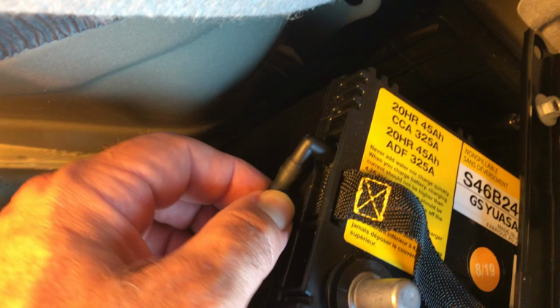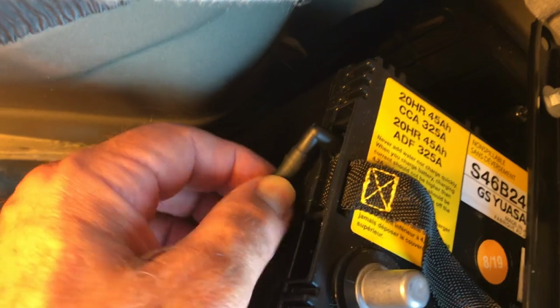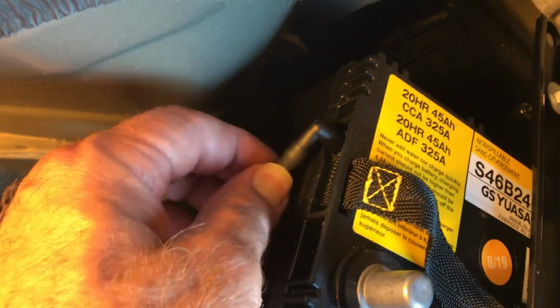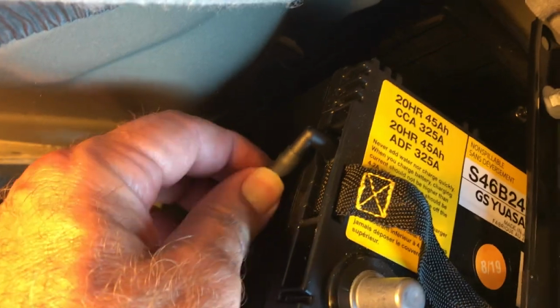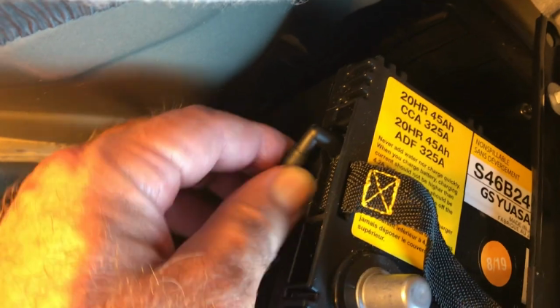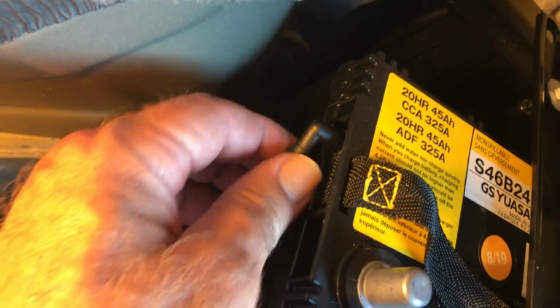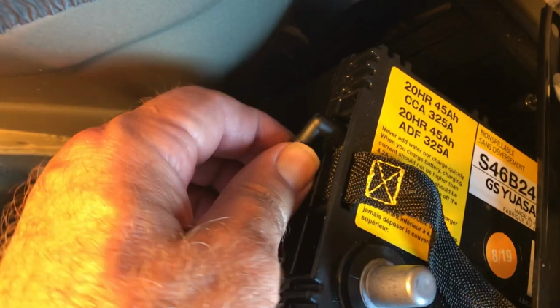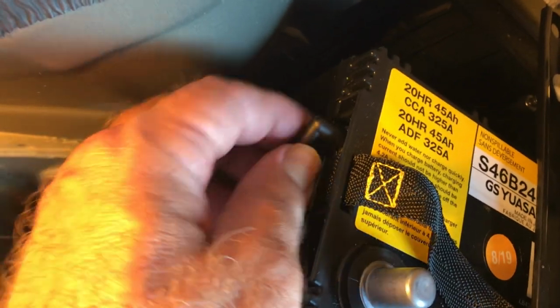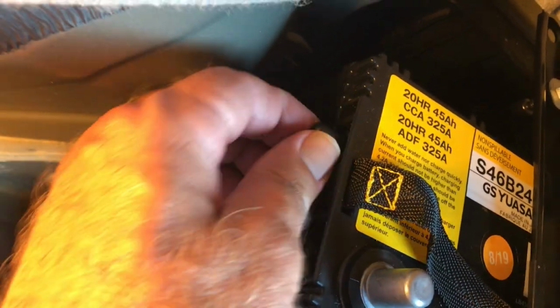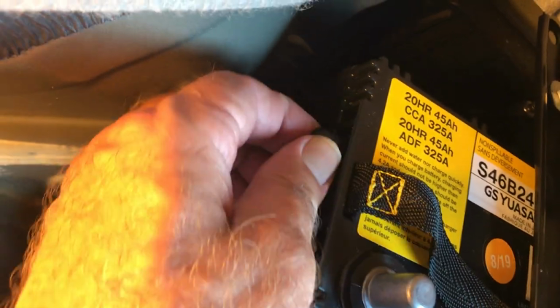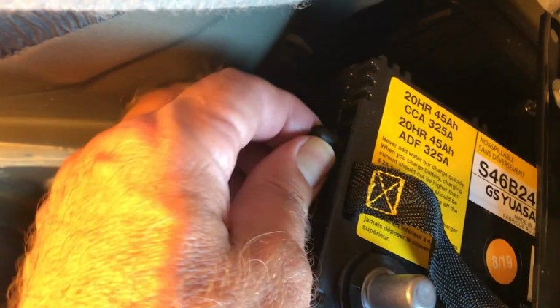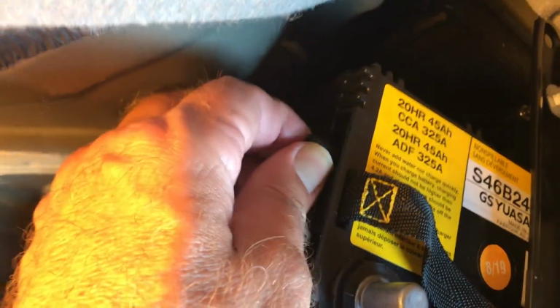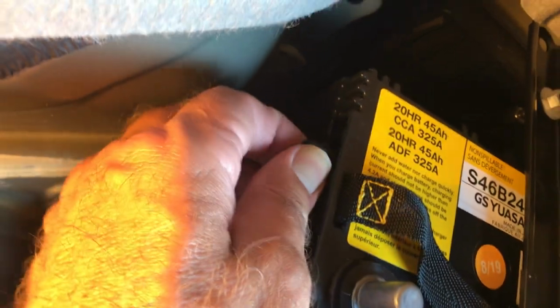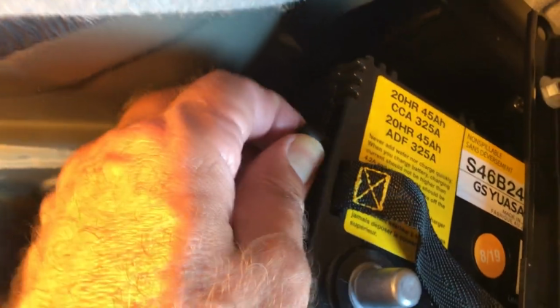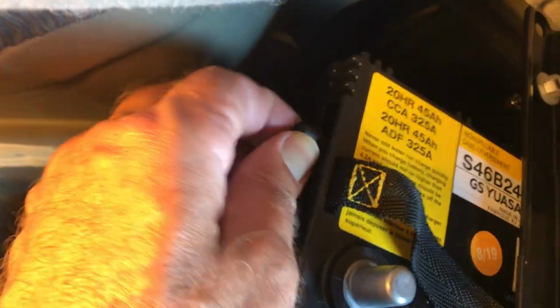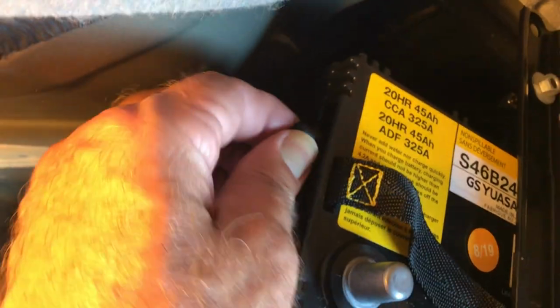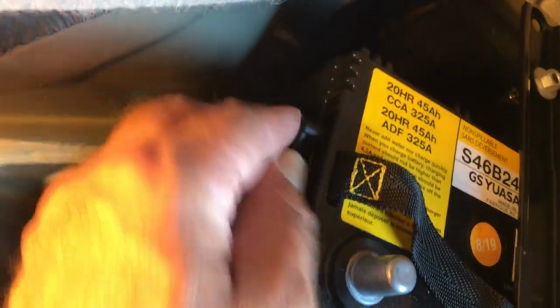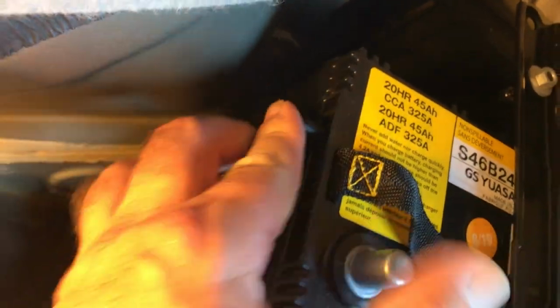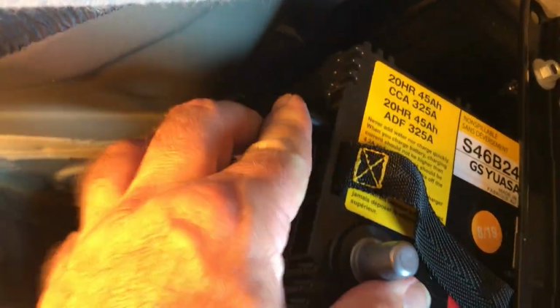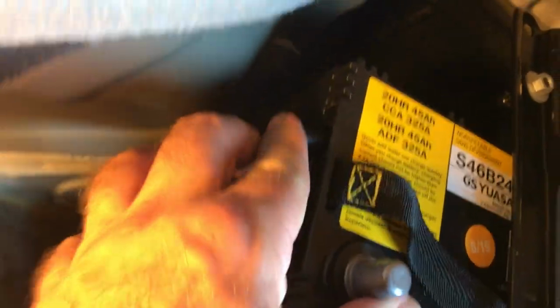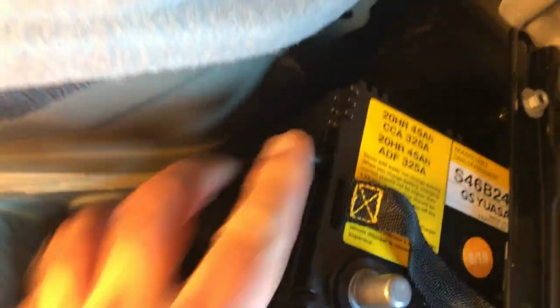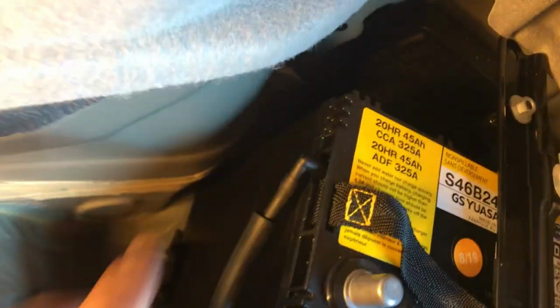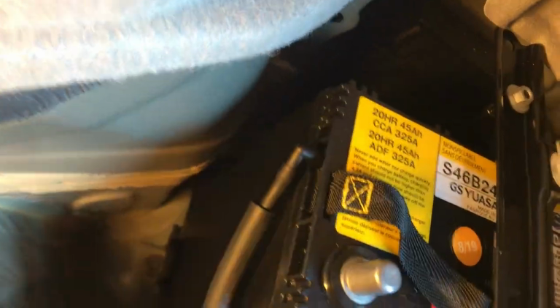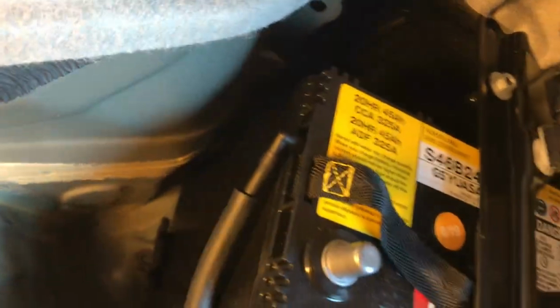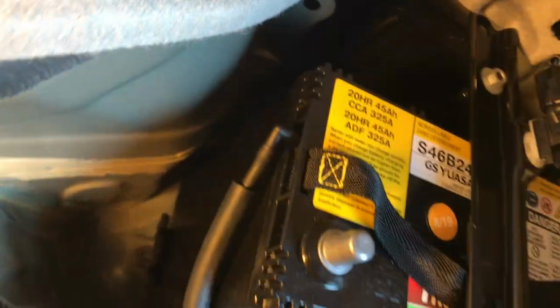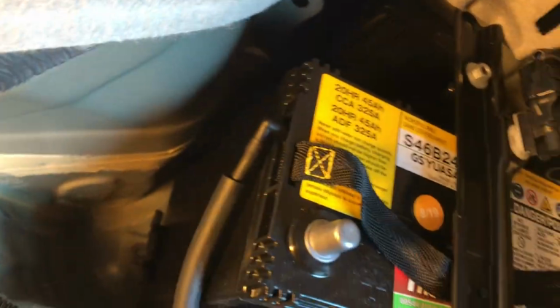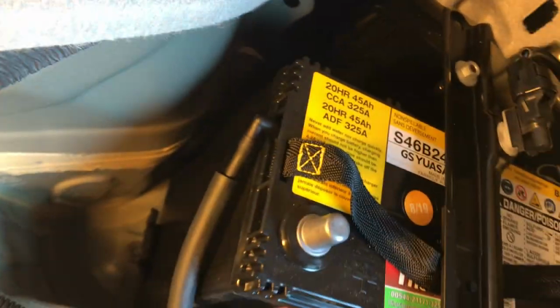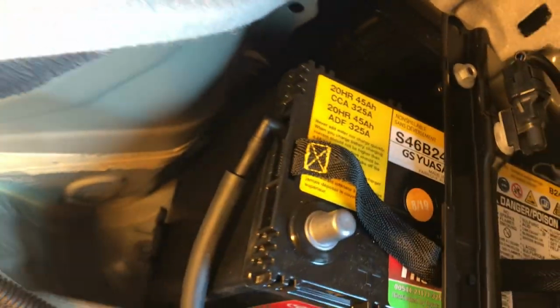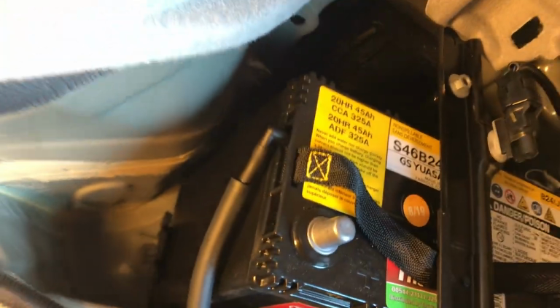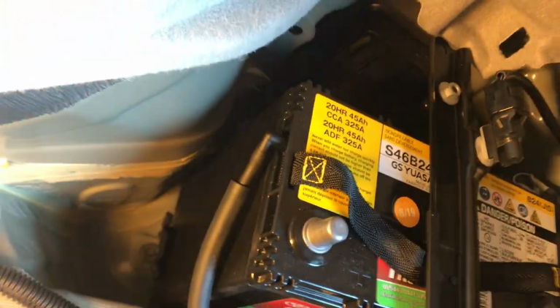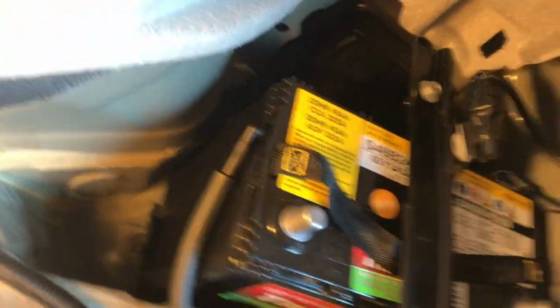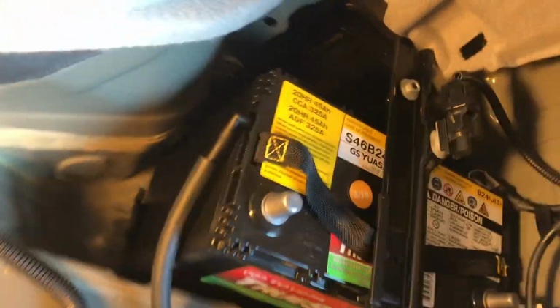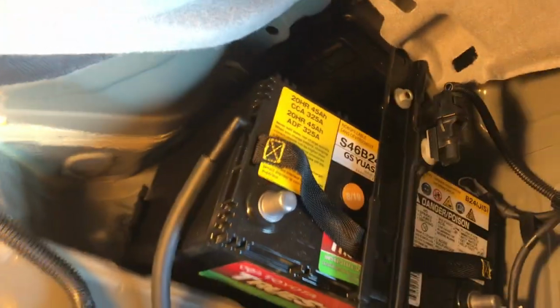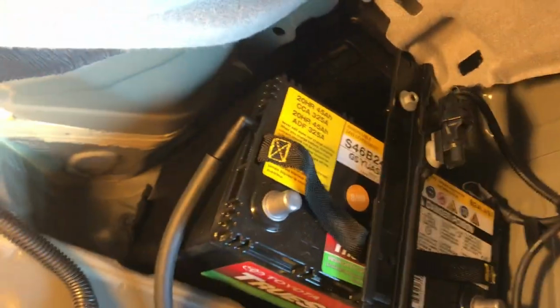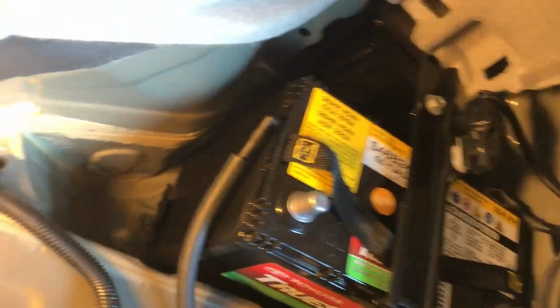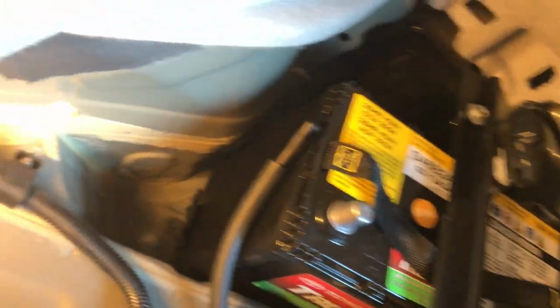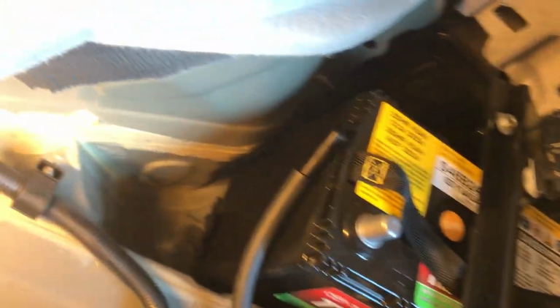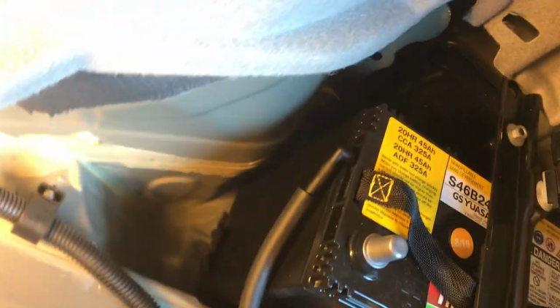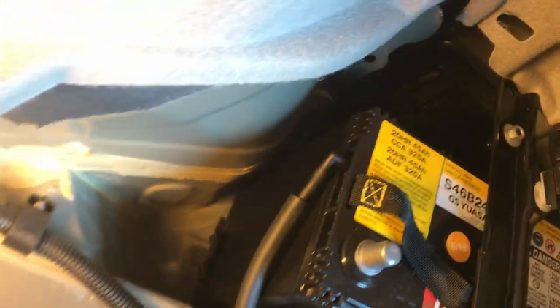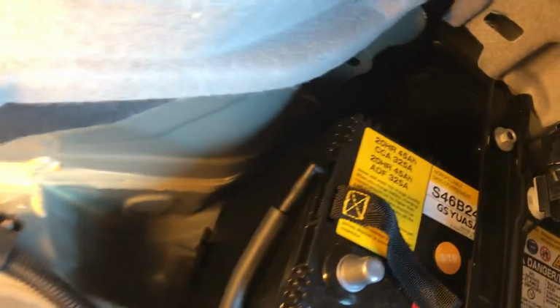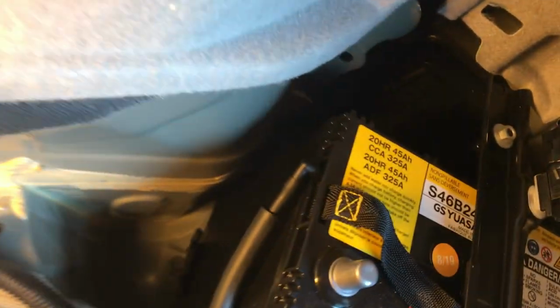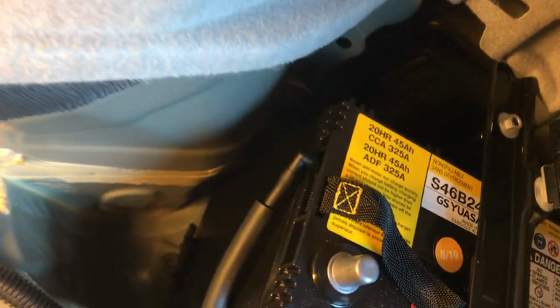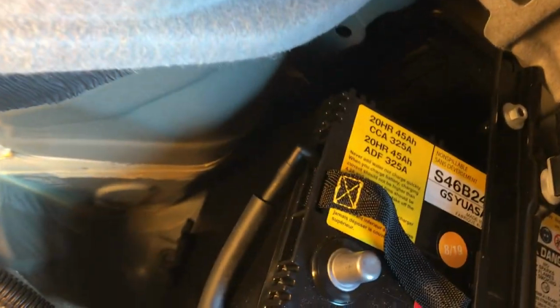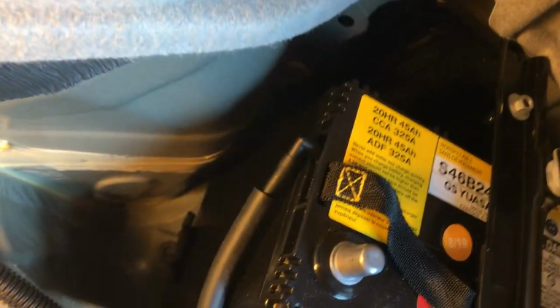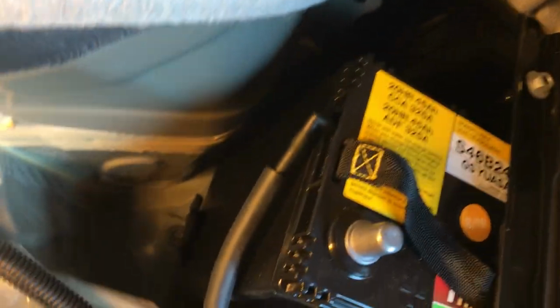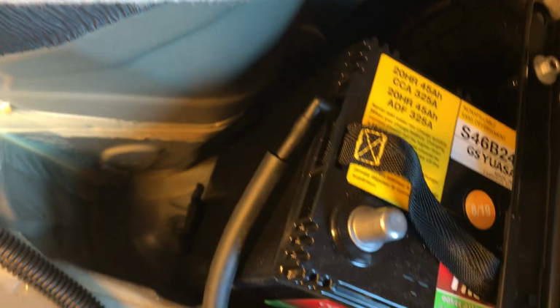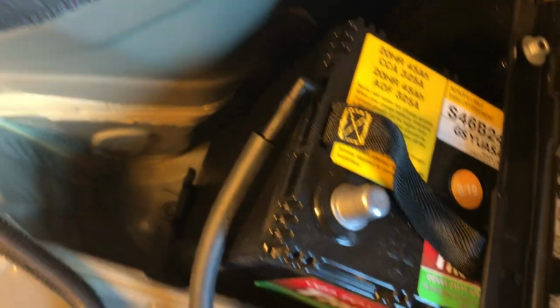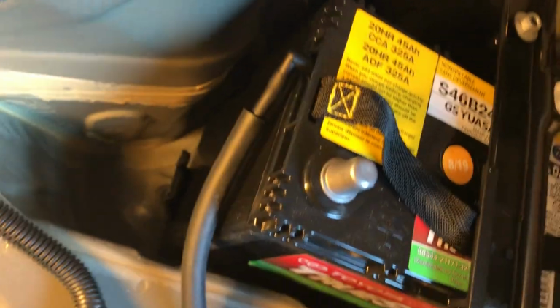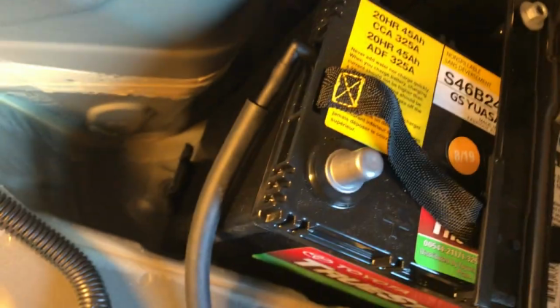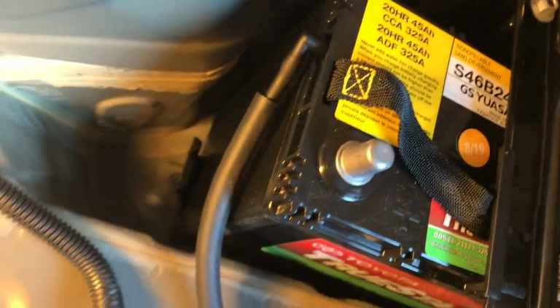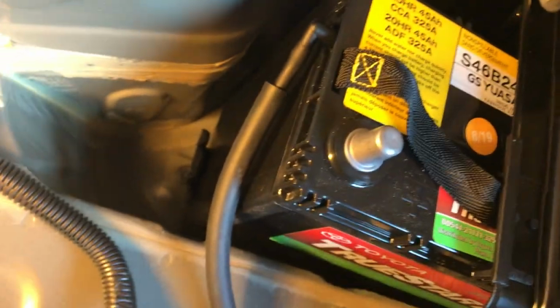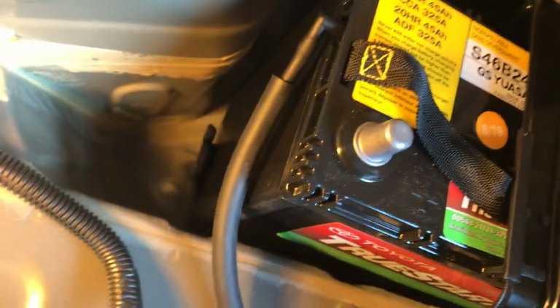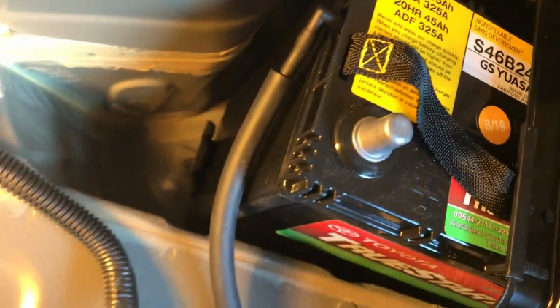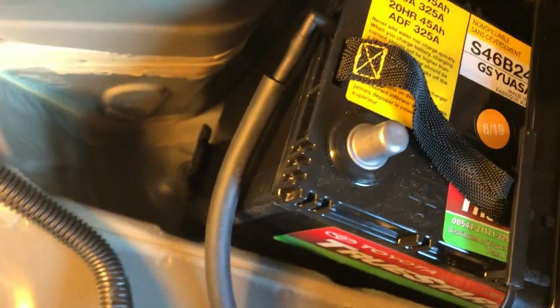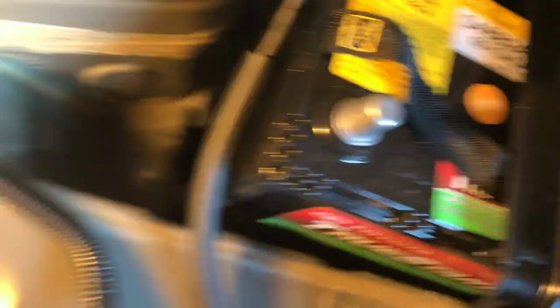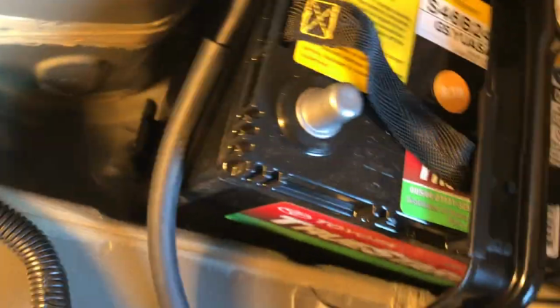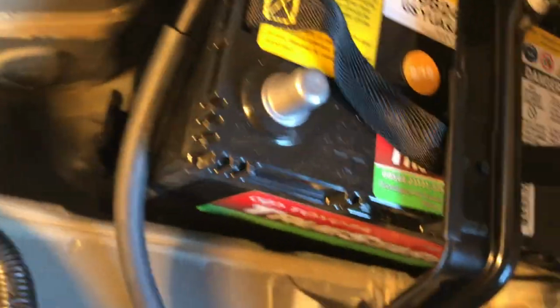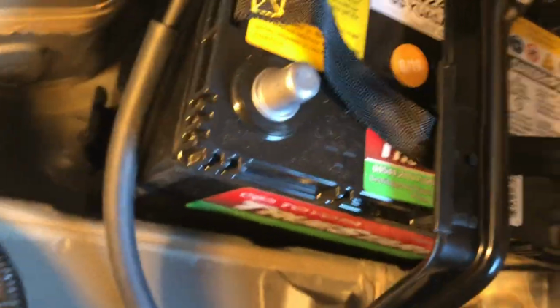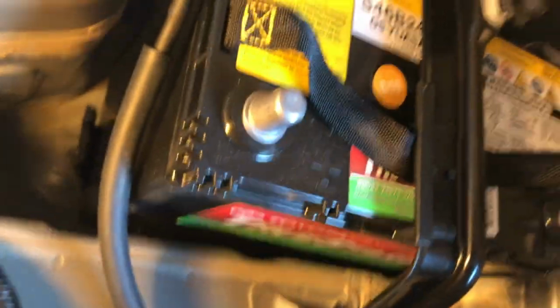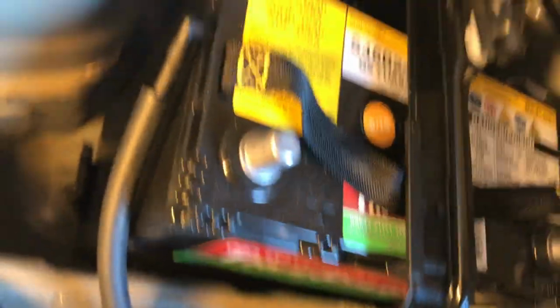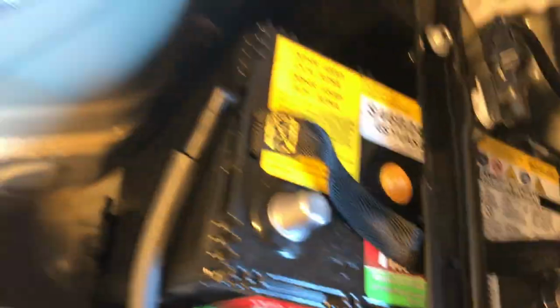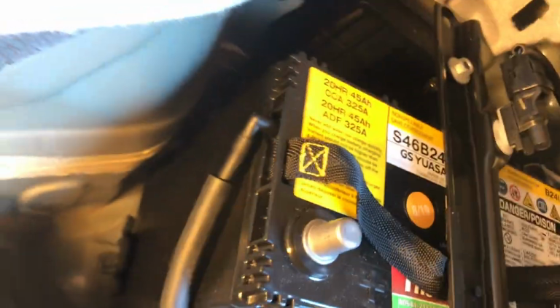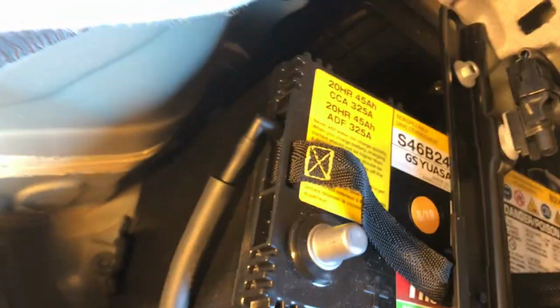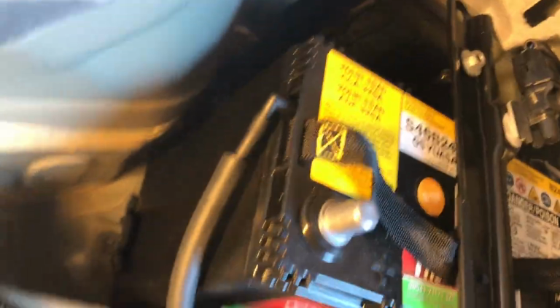It goes in about that far, as you can see. Make sure that's in there — you don't want raw battery acid getting into the trunk of the car.